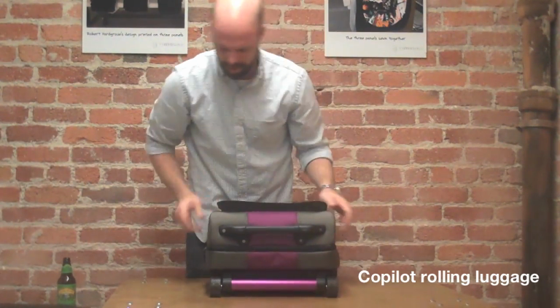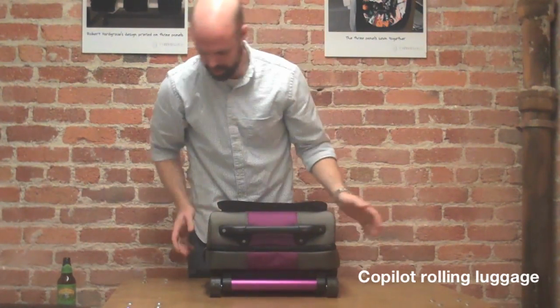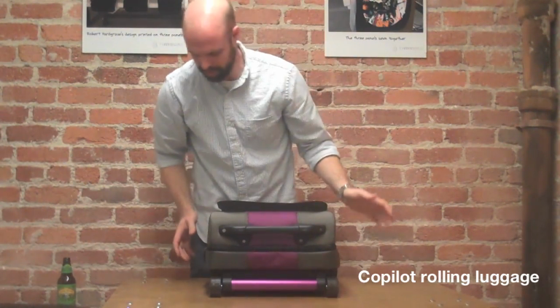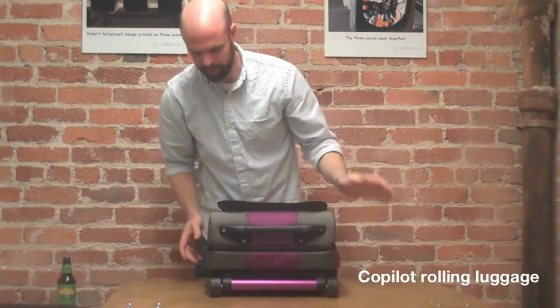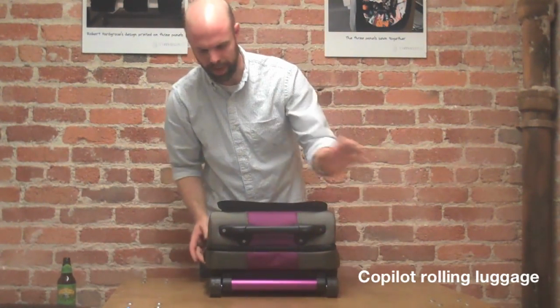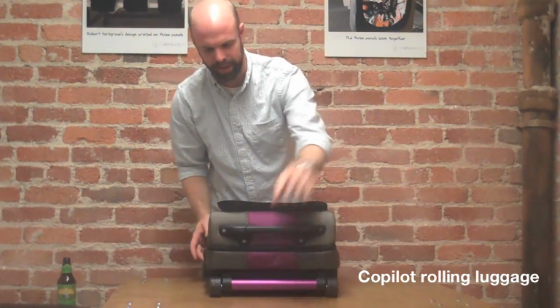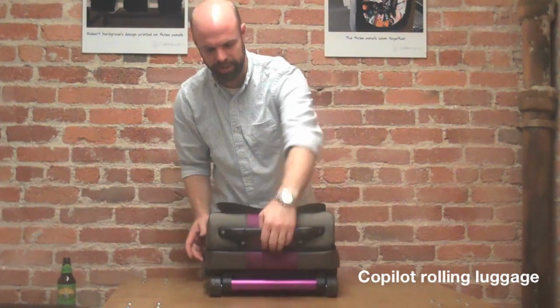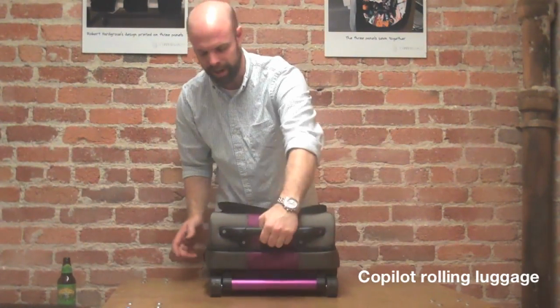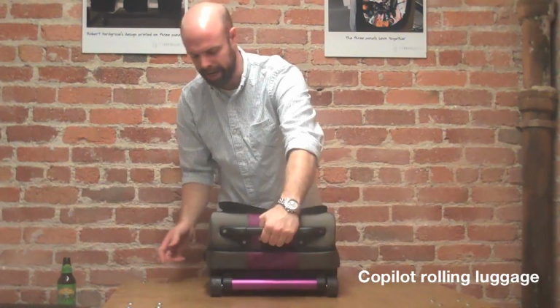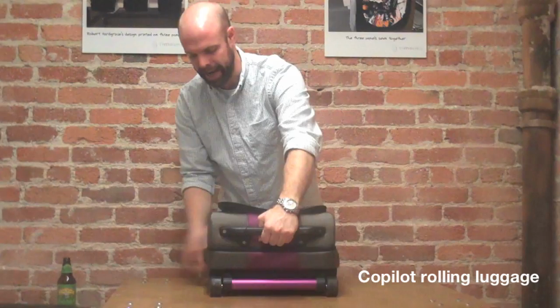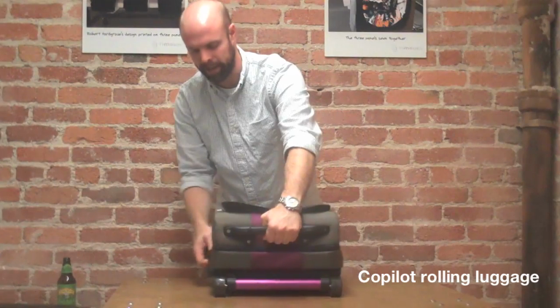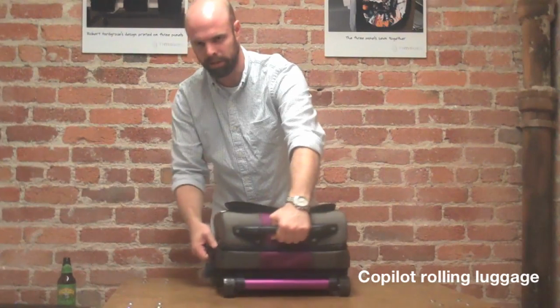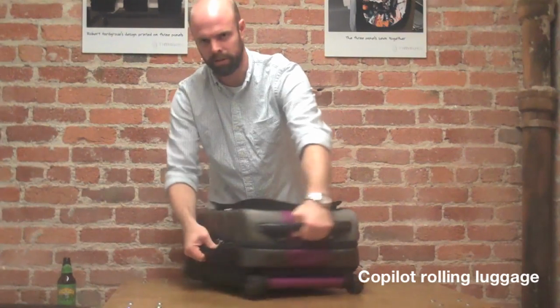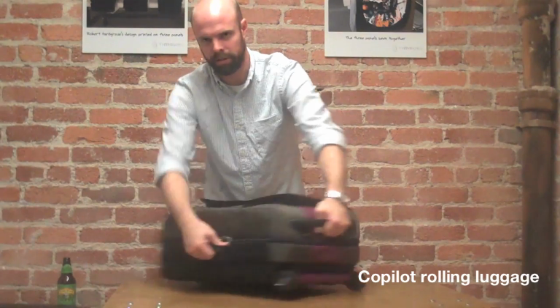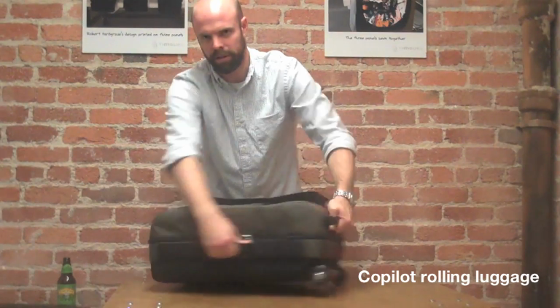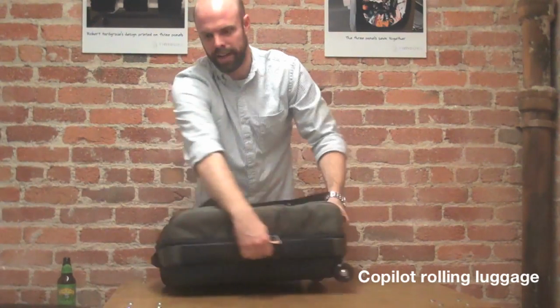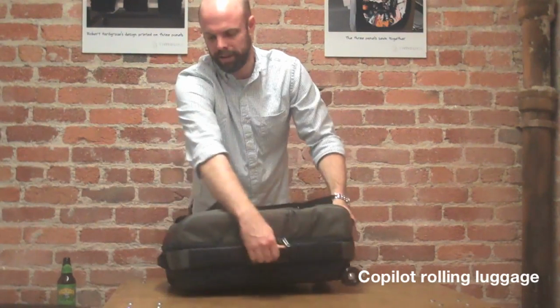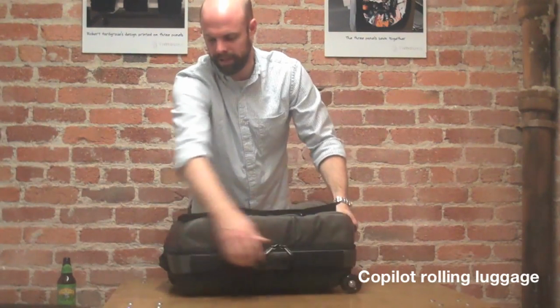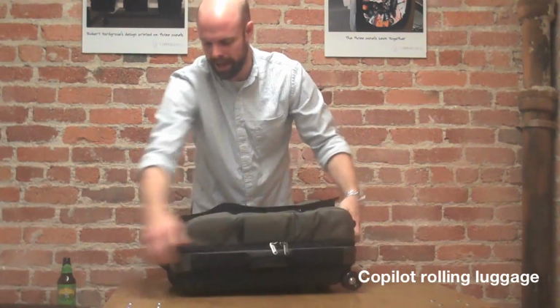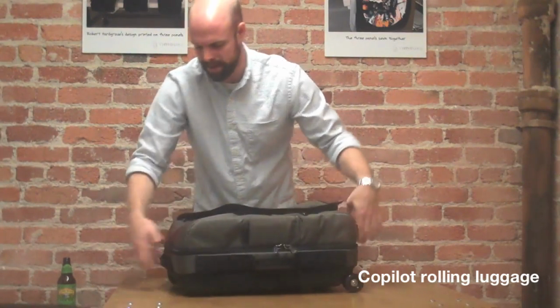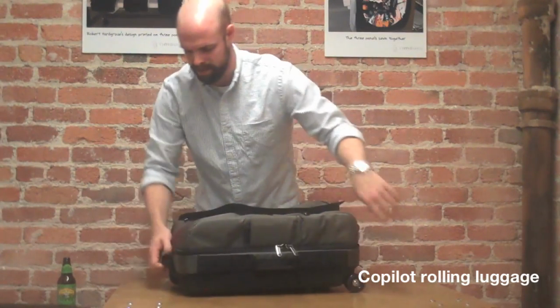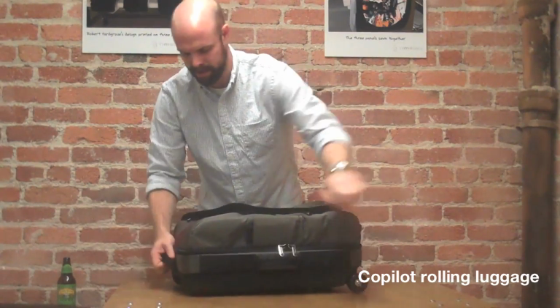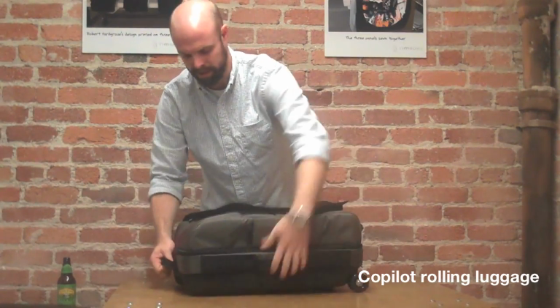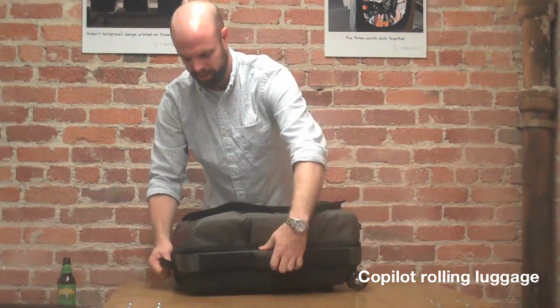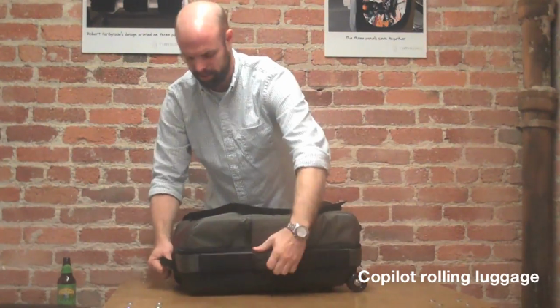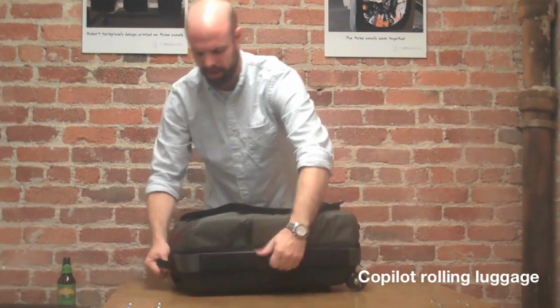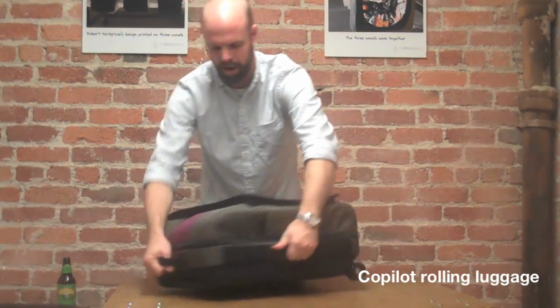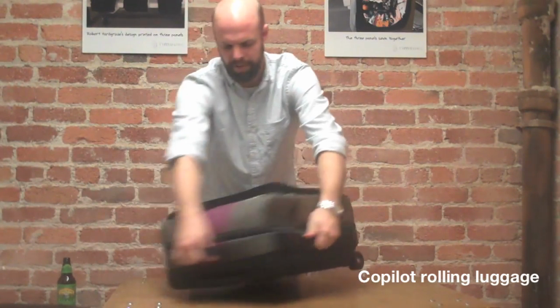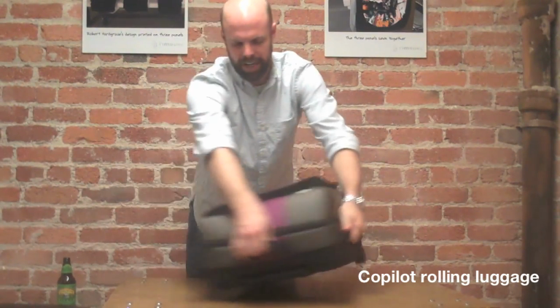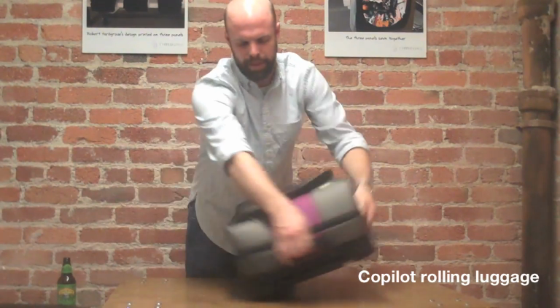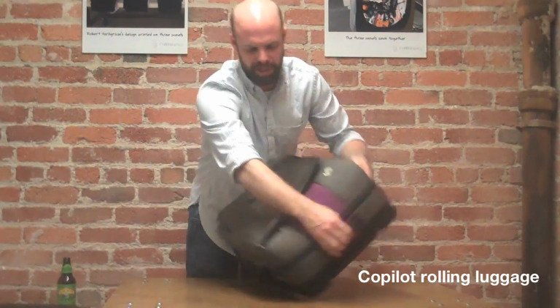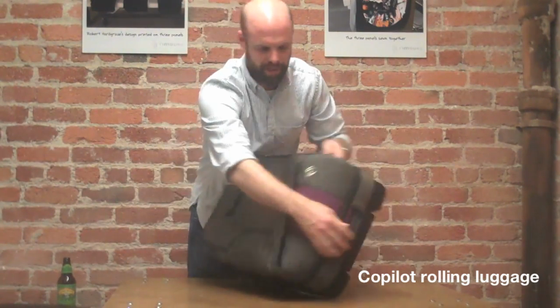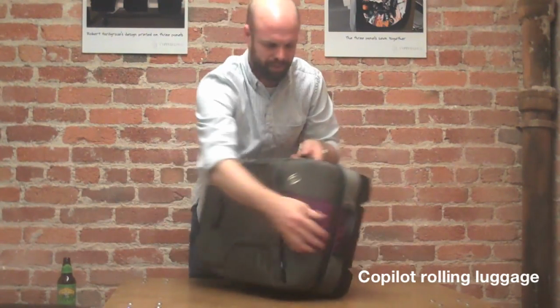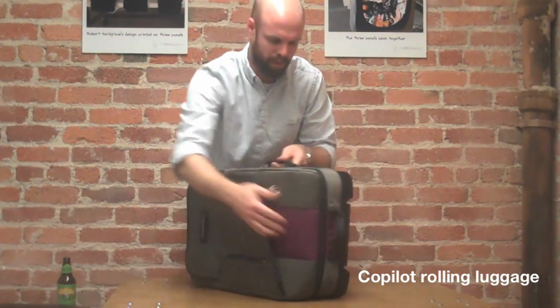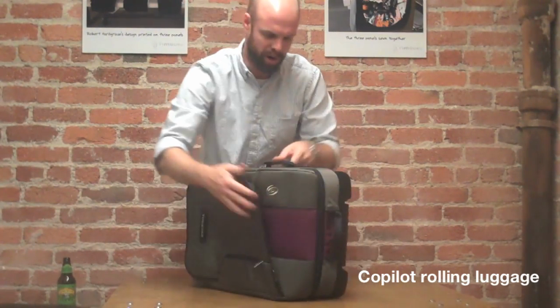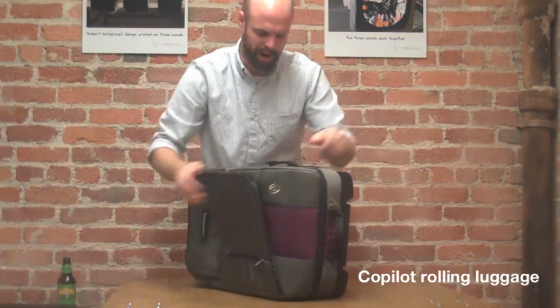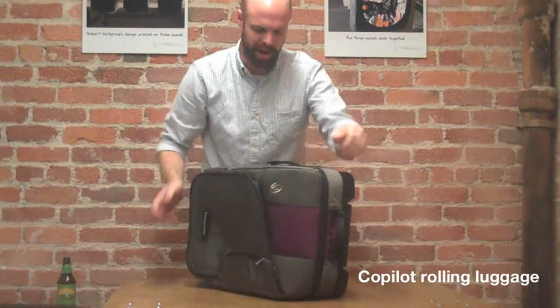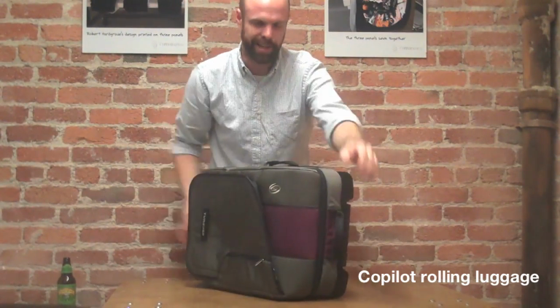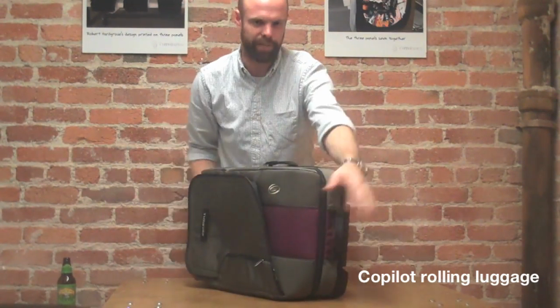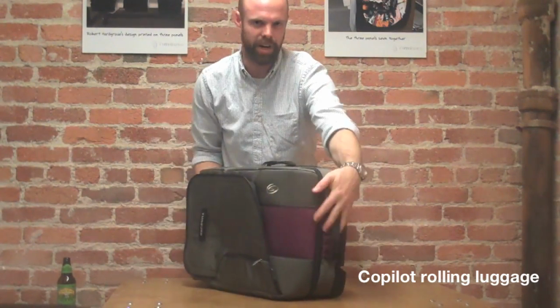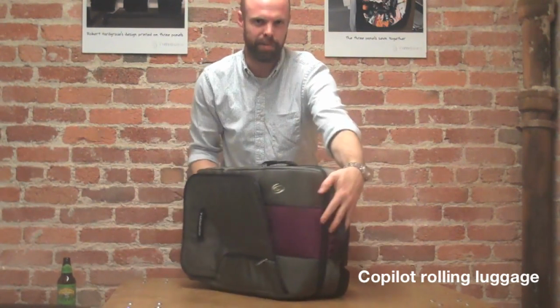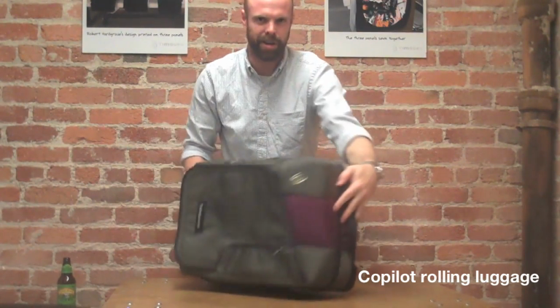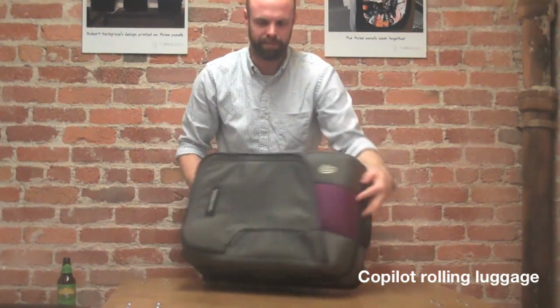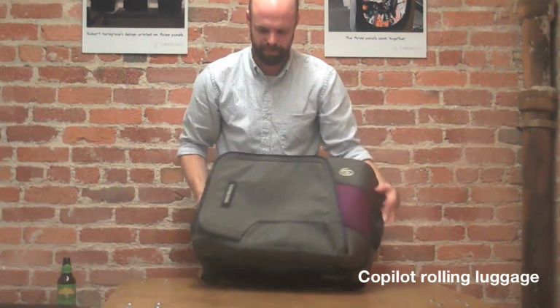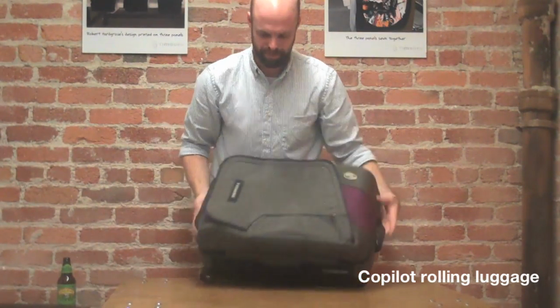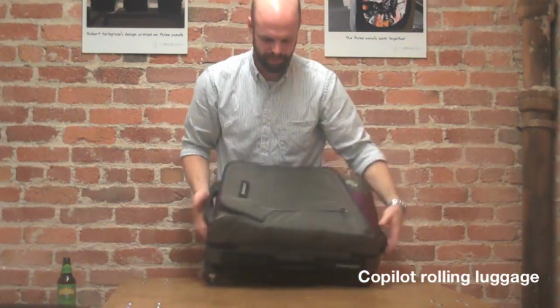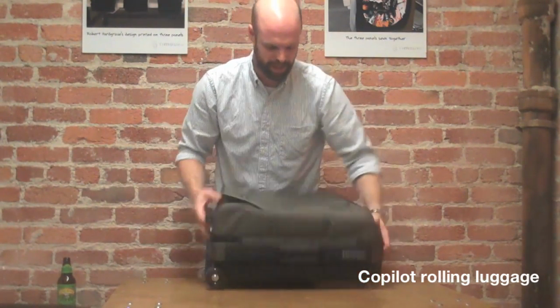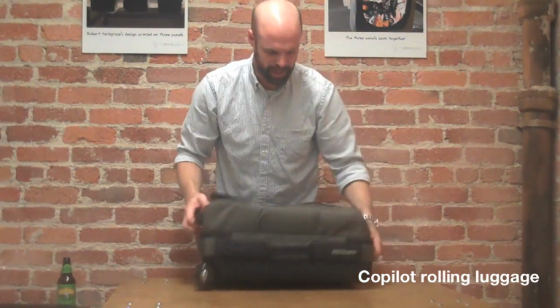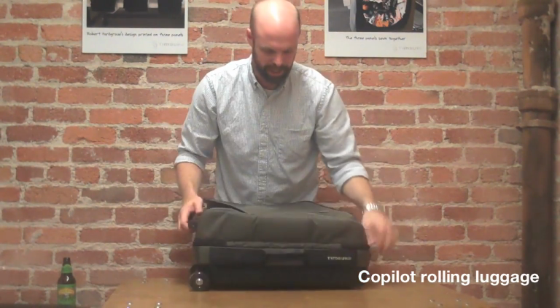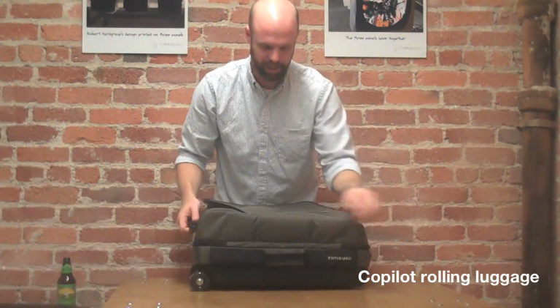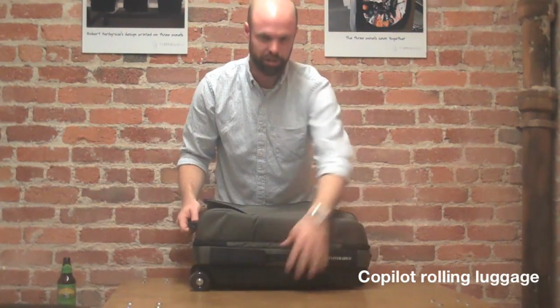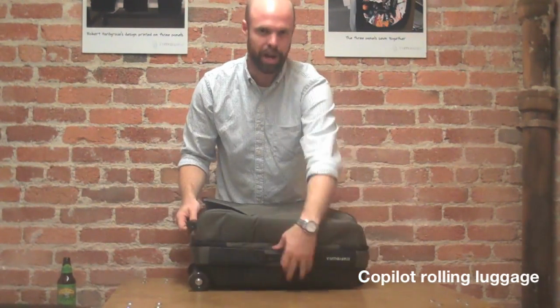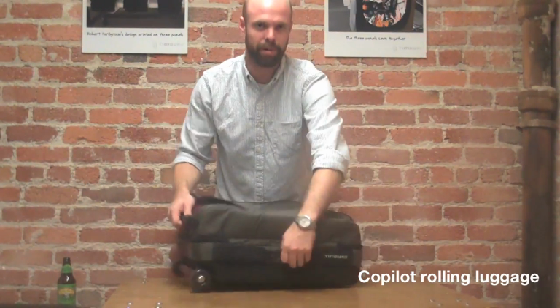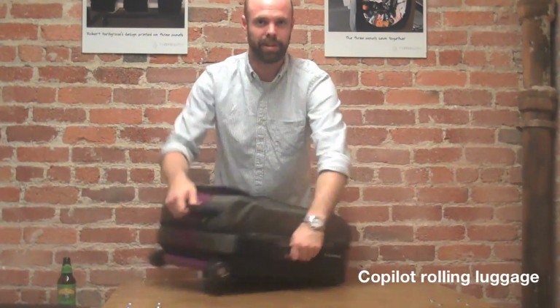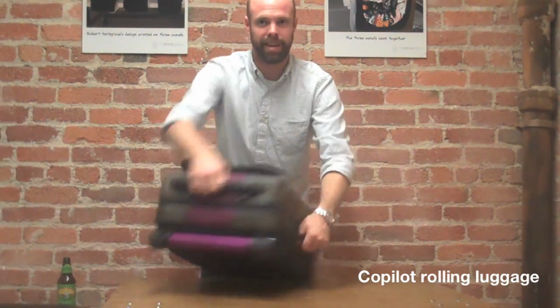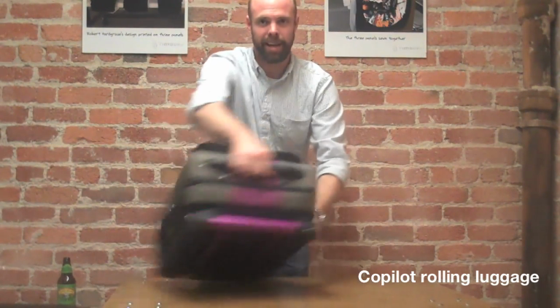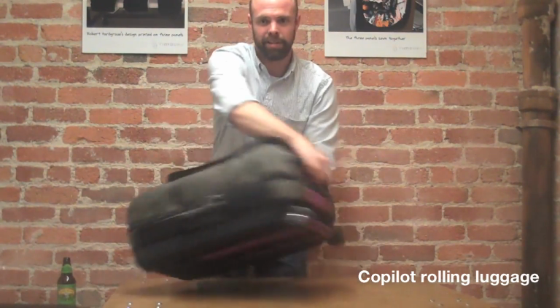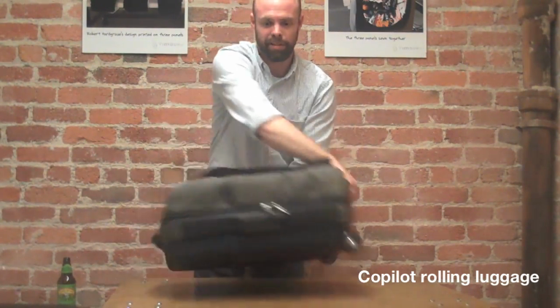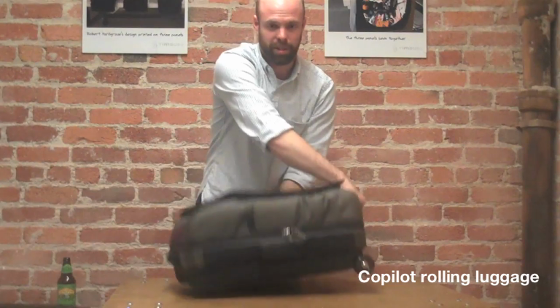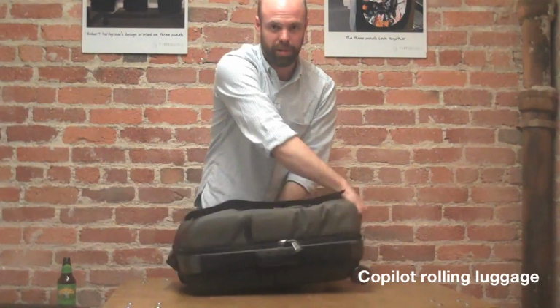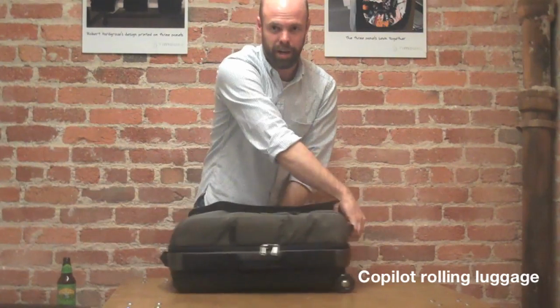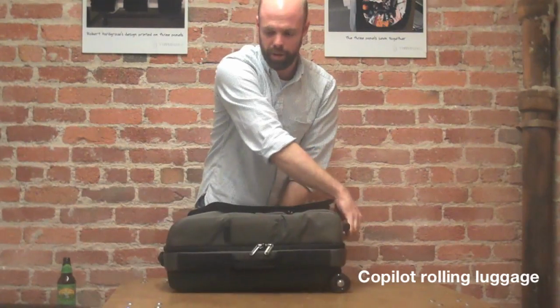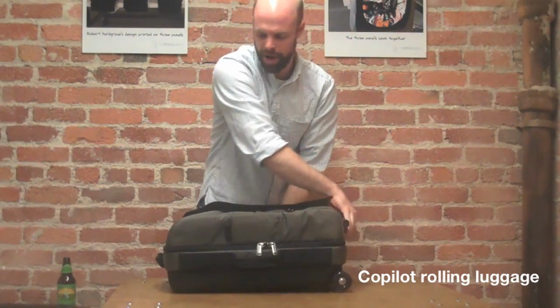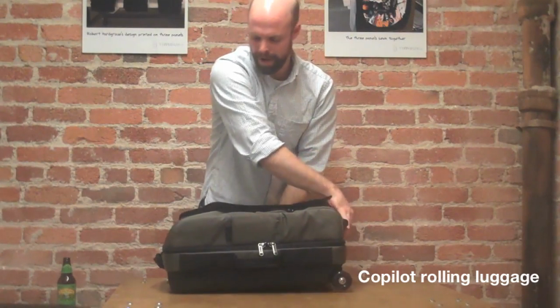It's also got a ton of handles on the outside. So if it comes off a weird way on the conveyor belt, just grab one of these handles and you'll be on your way.